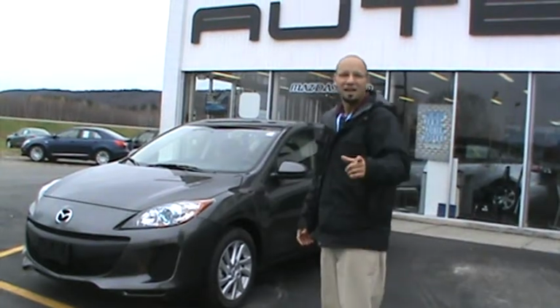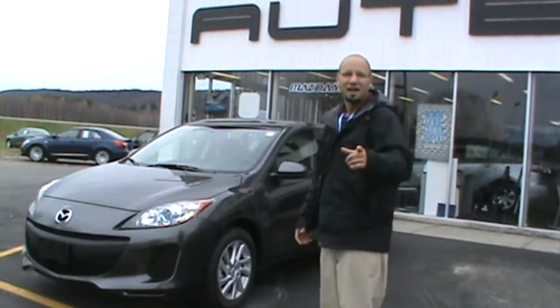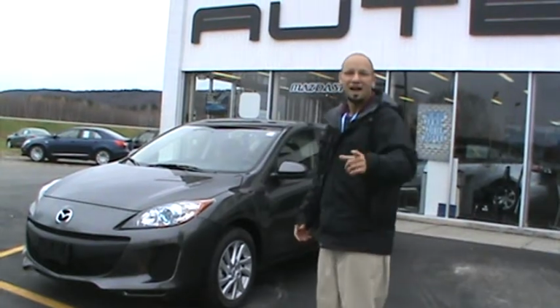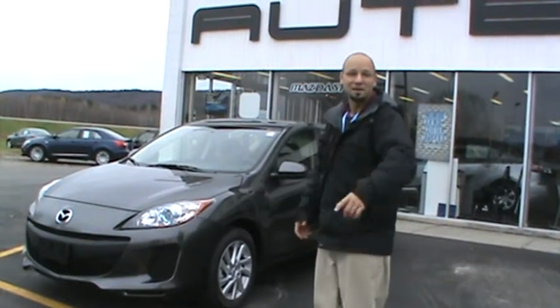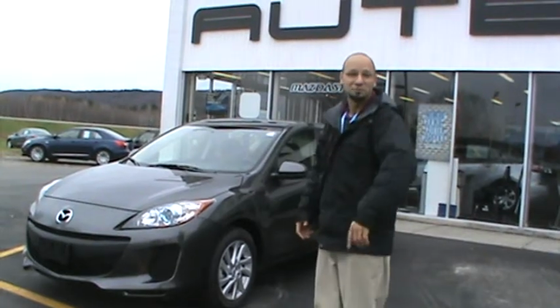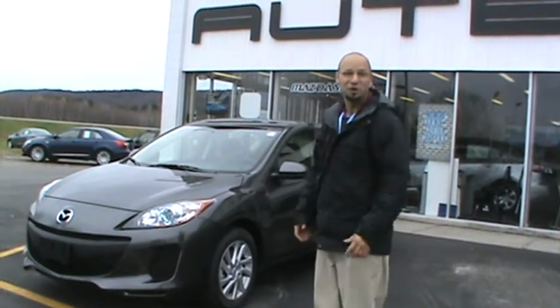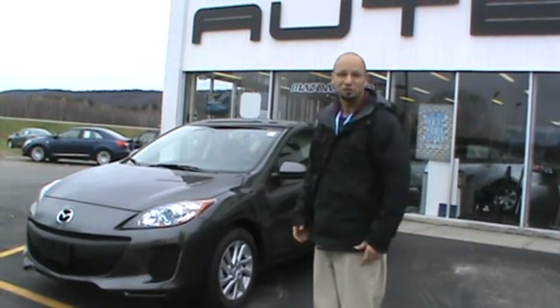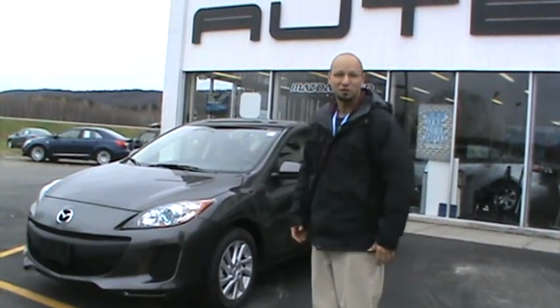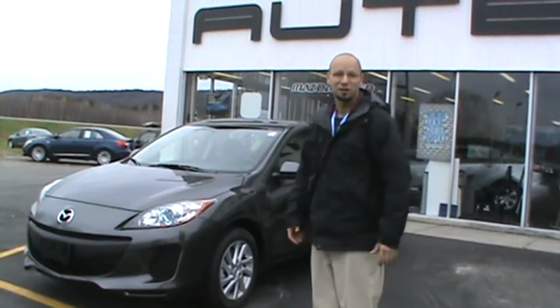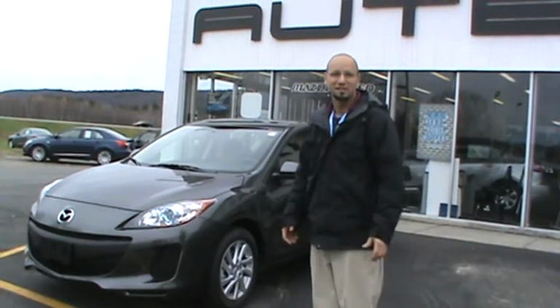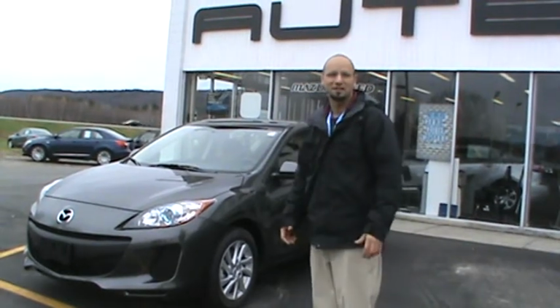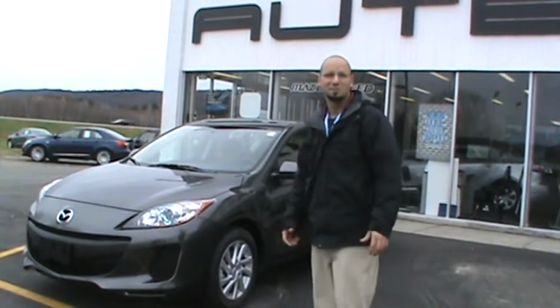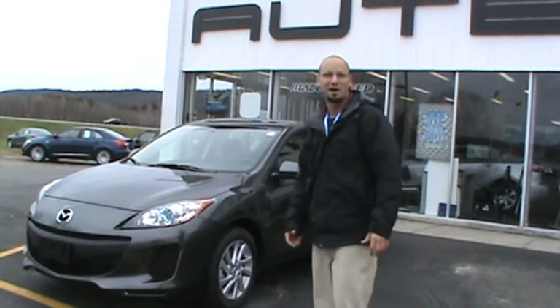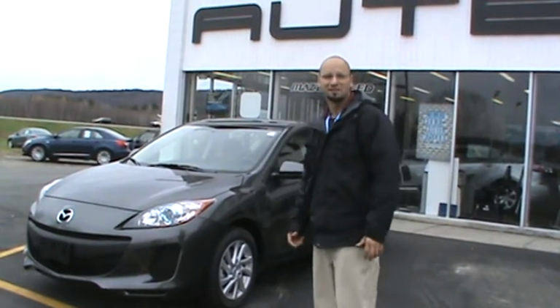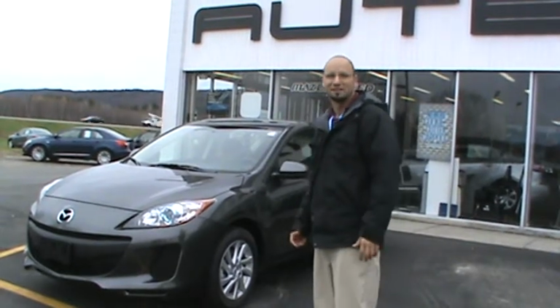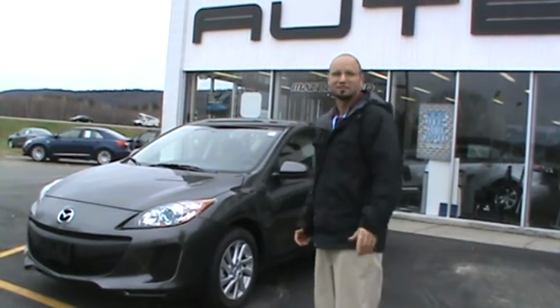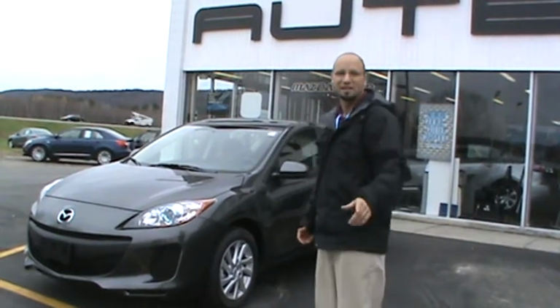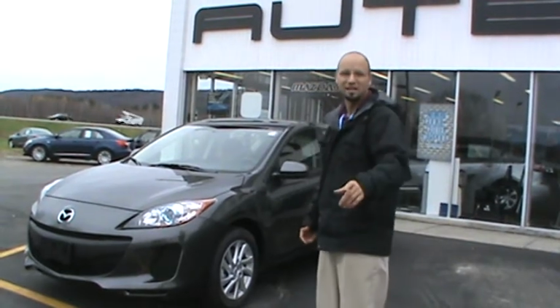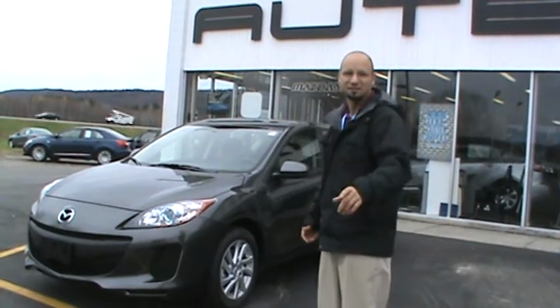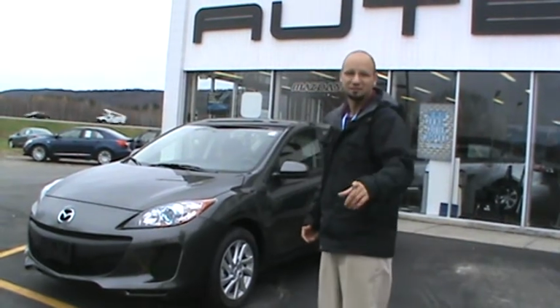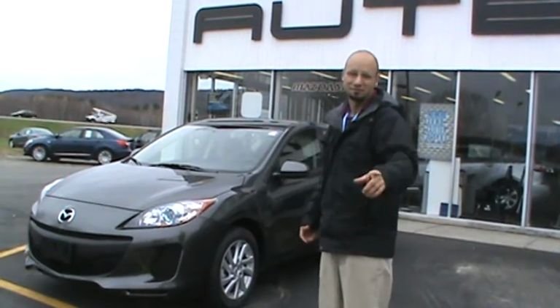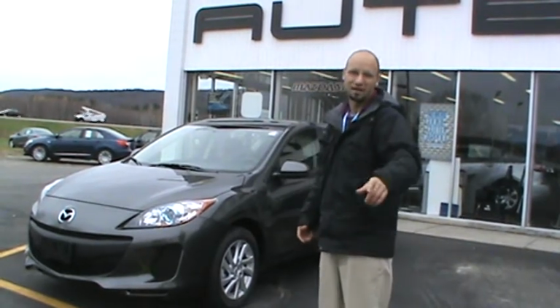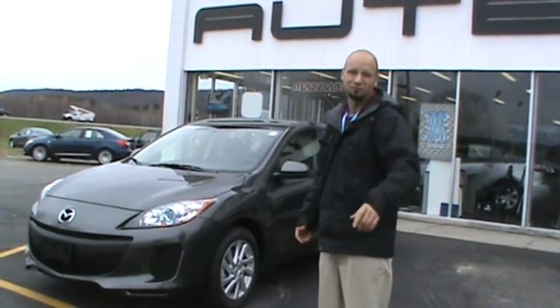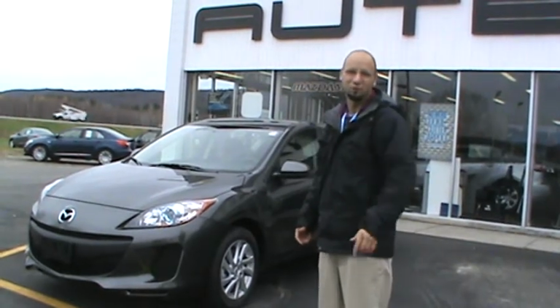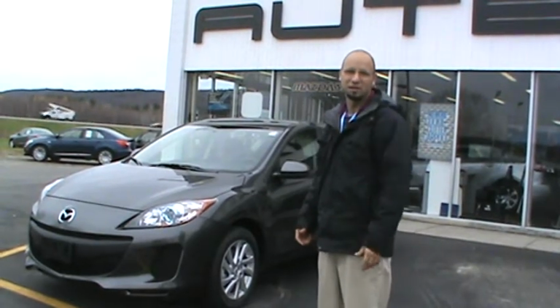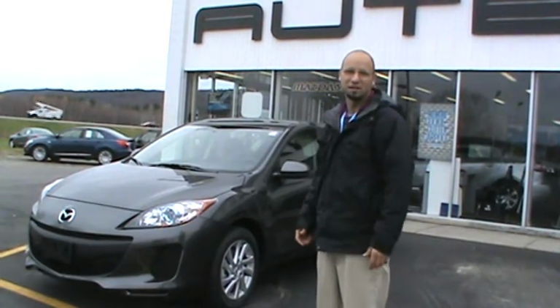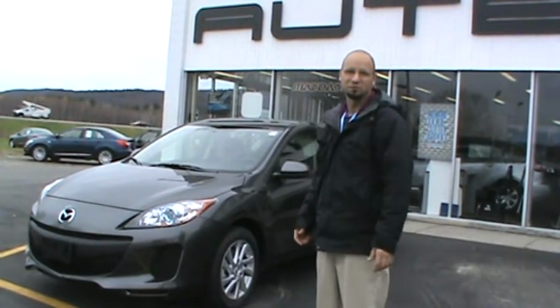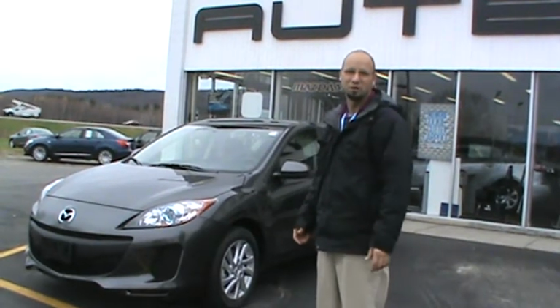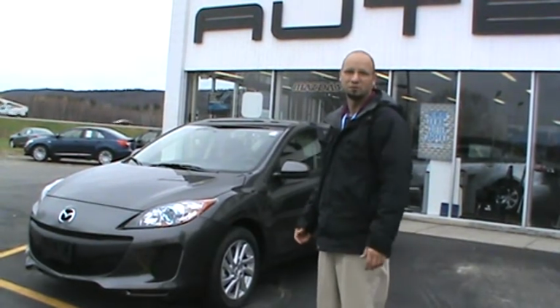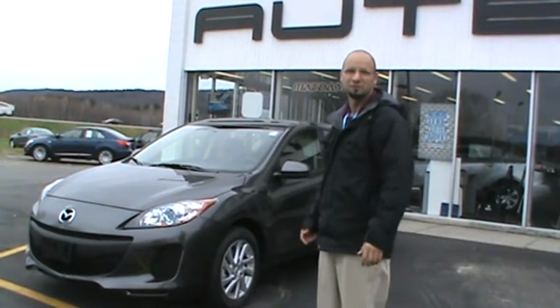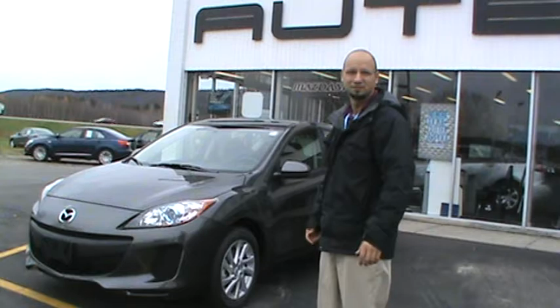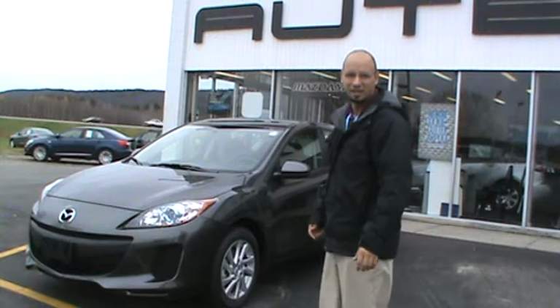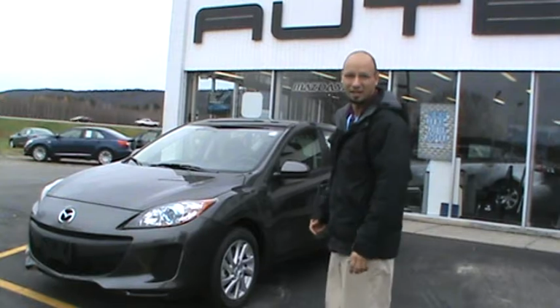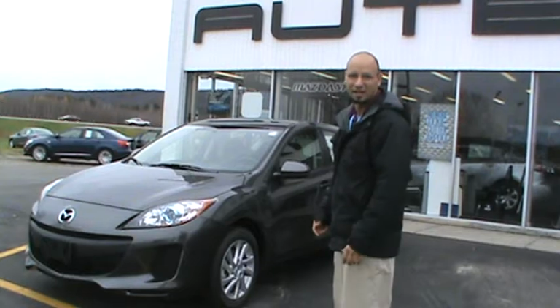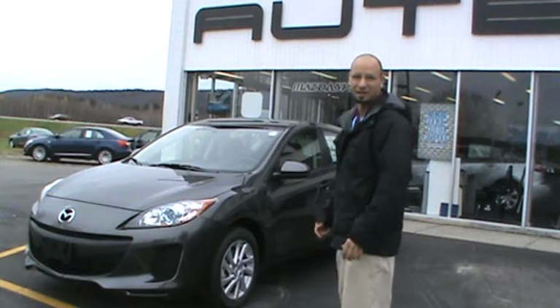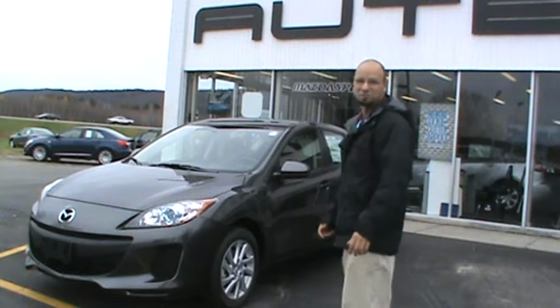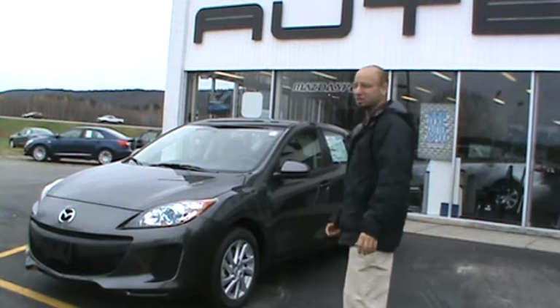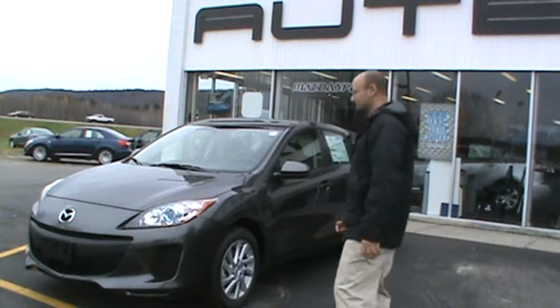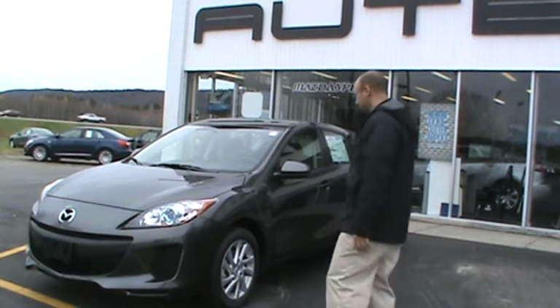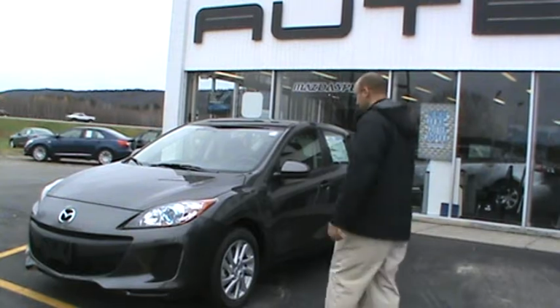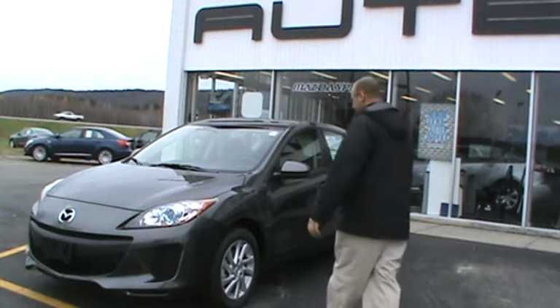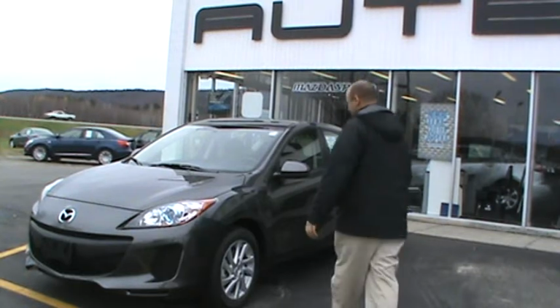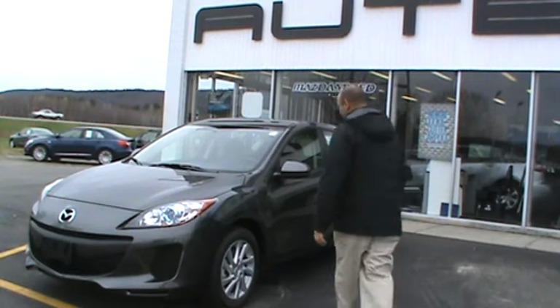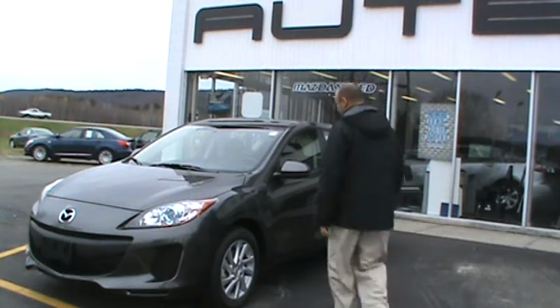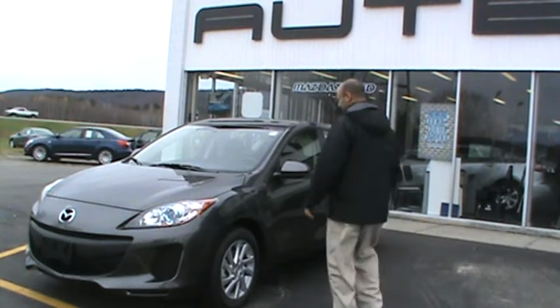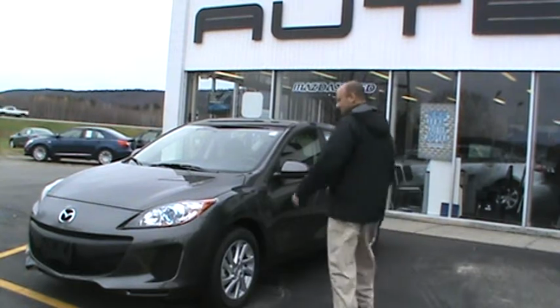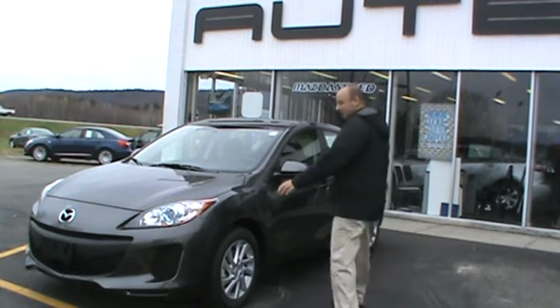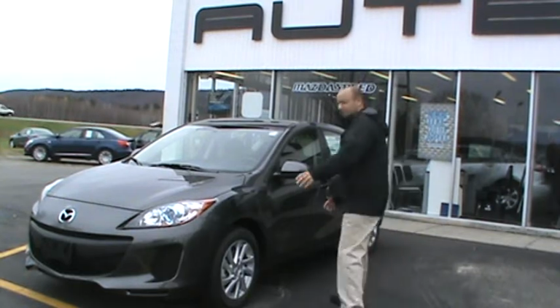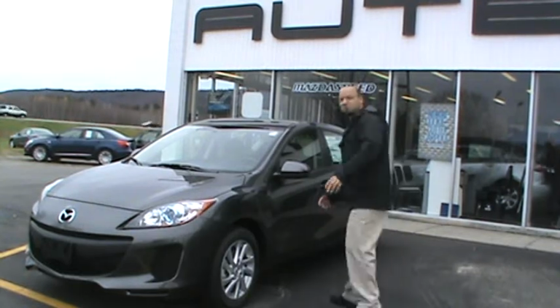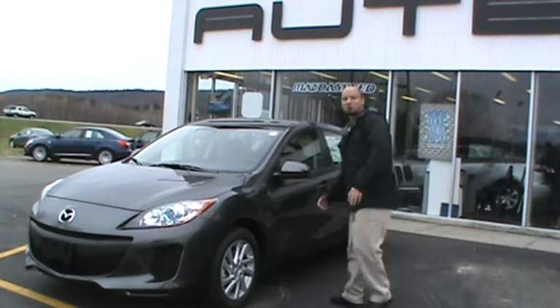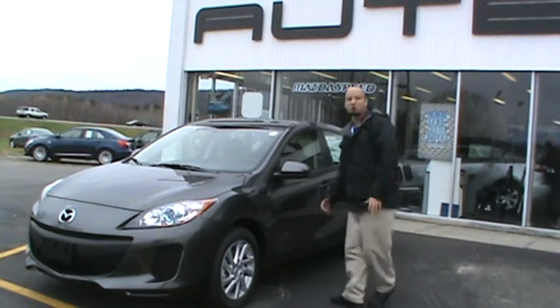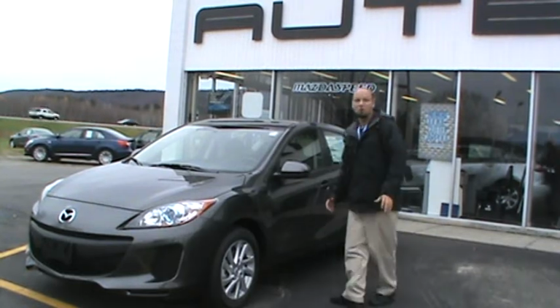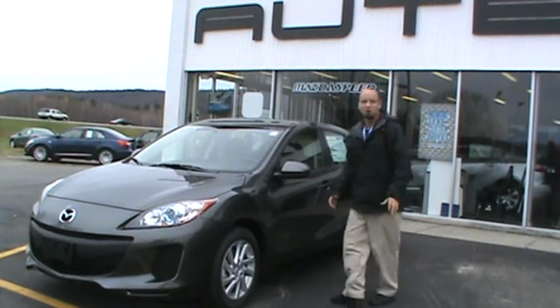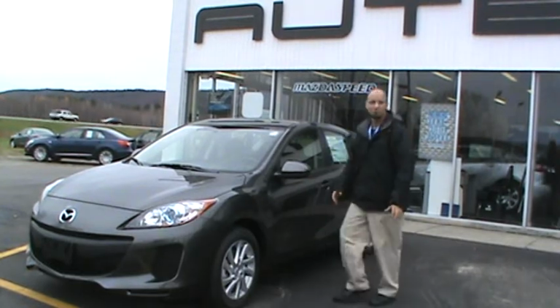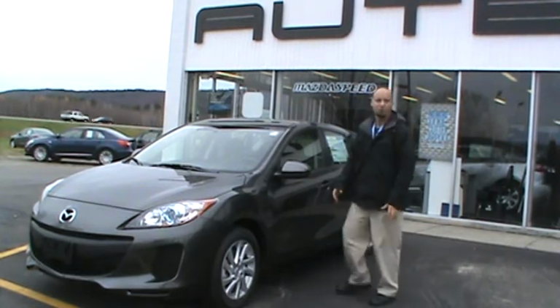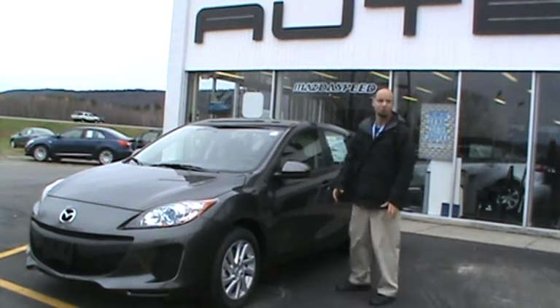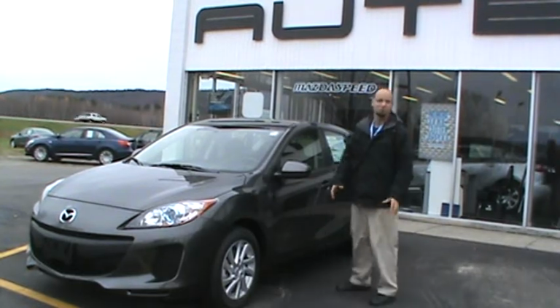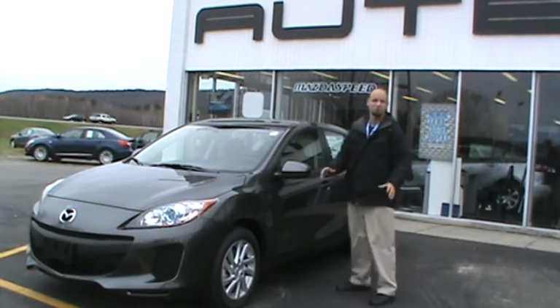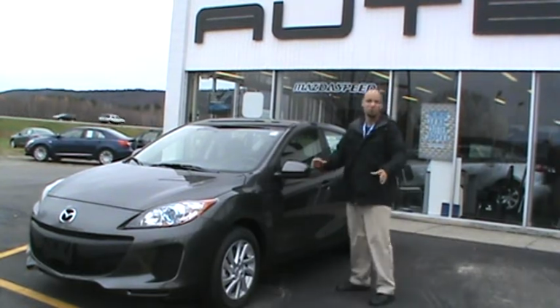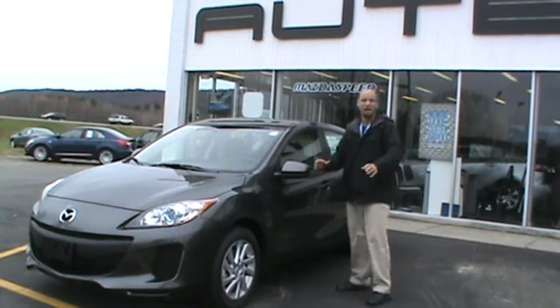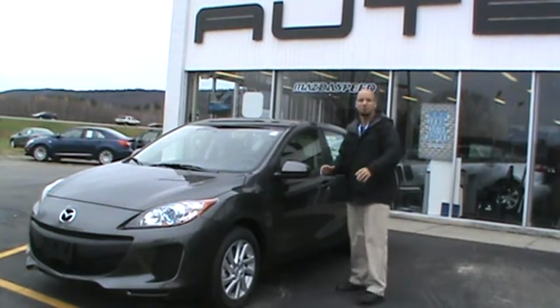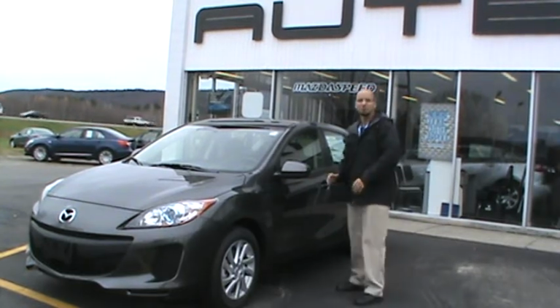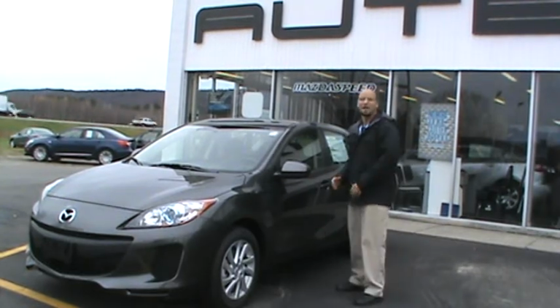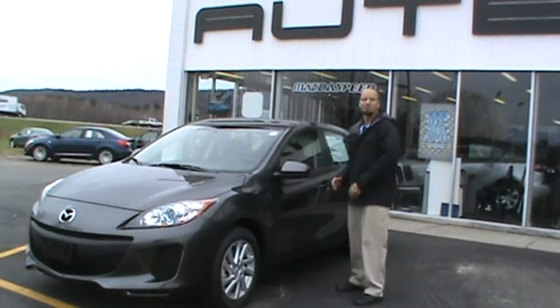Hi, I'm Josh at Artex Mazda at Keene, 94 Keene Road, Keene, New Hampshire. Here today I'm going to show you all about this new car that we have.